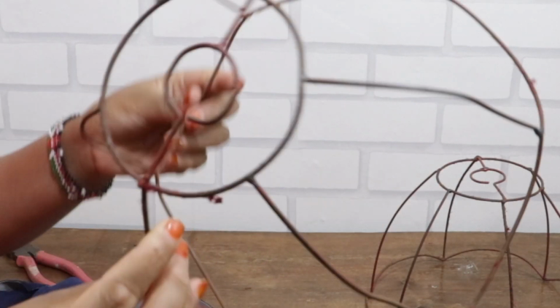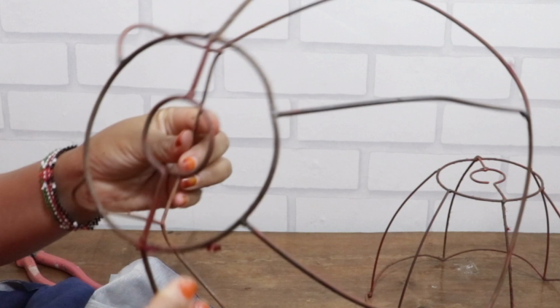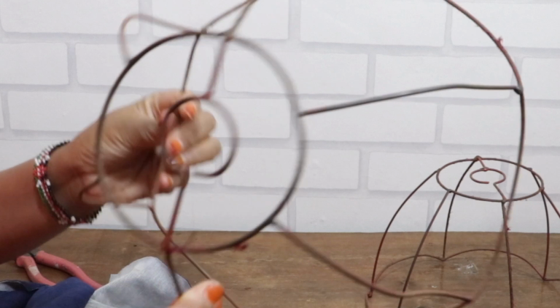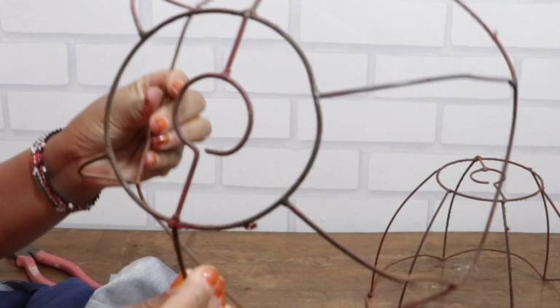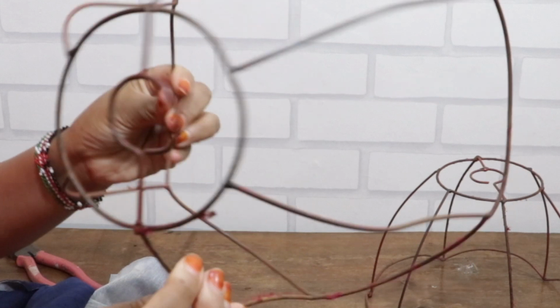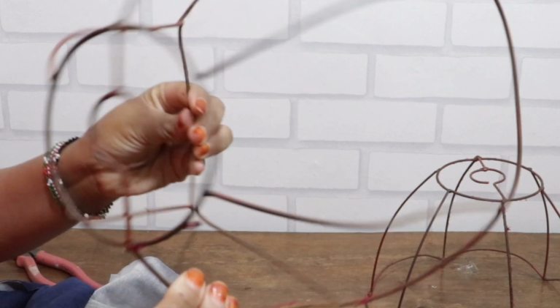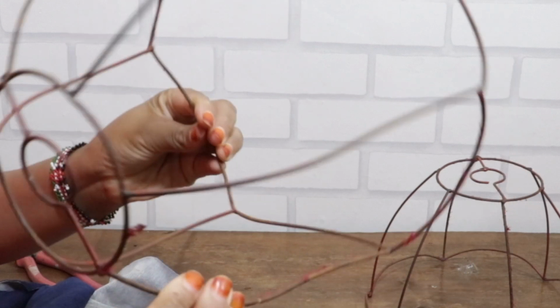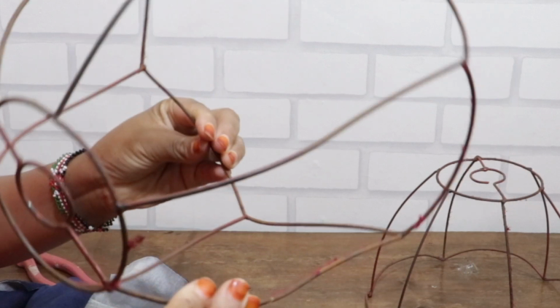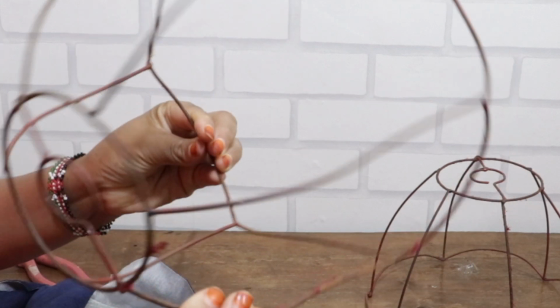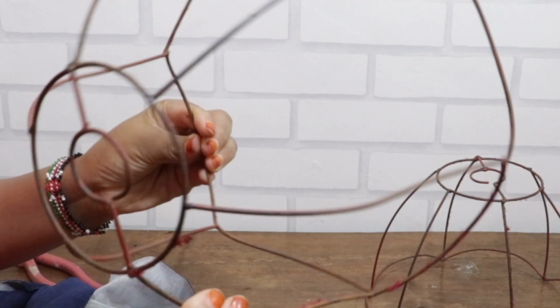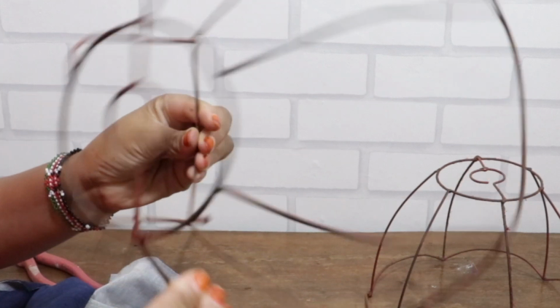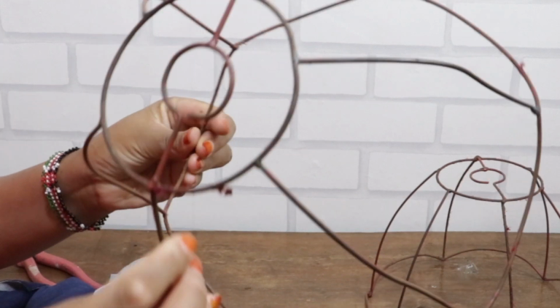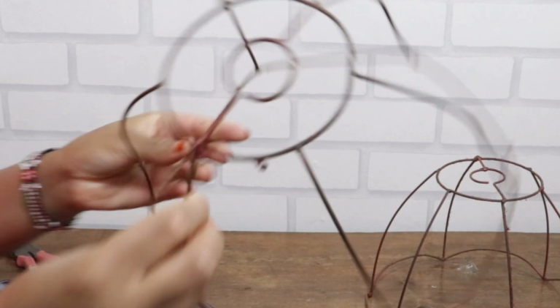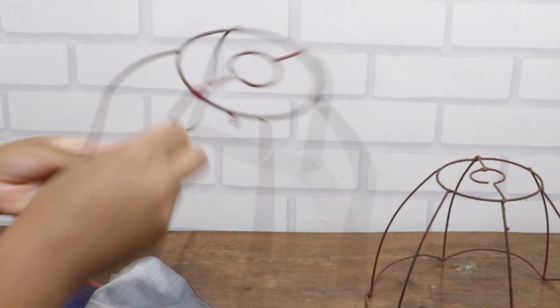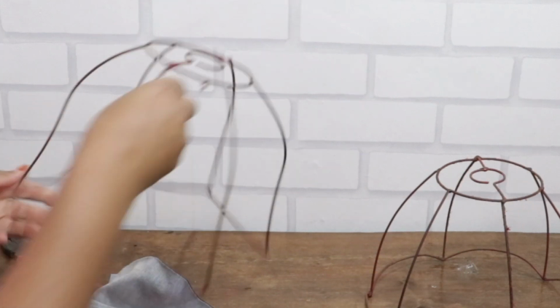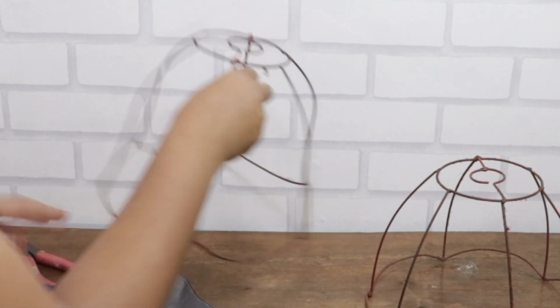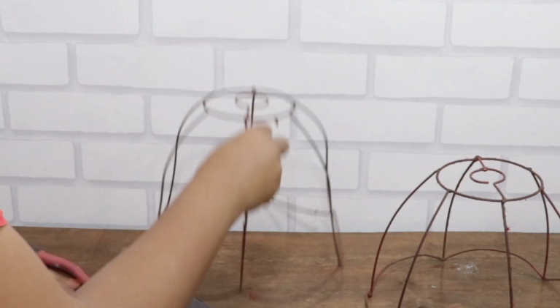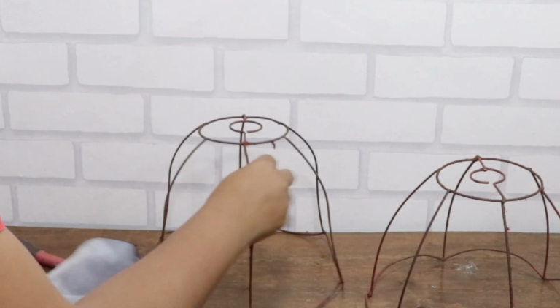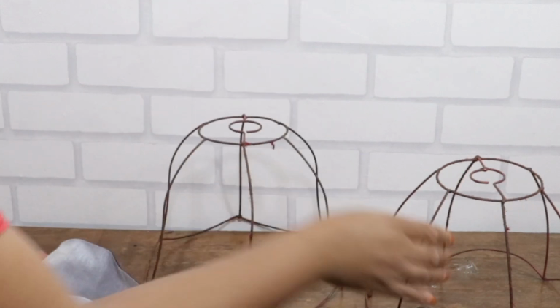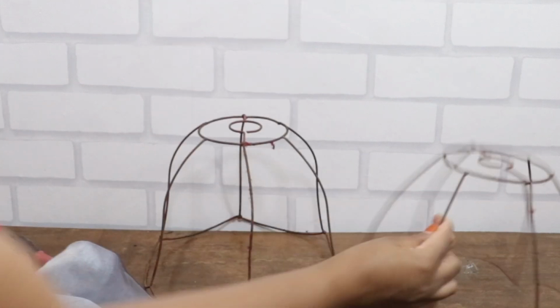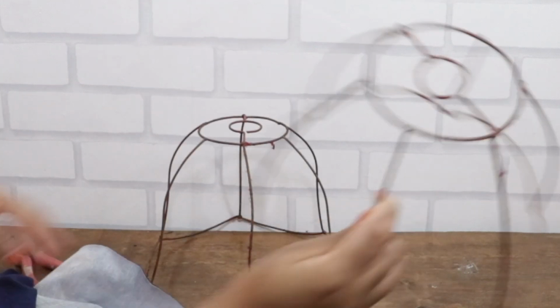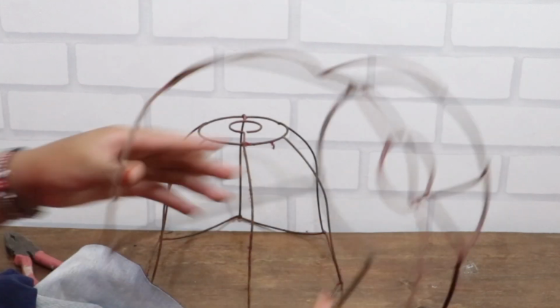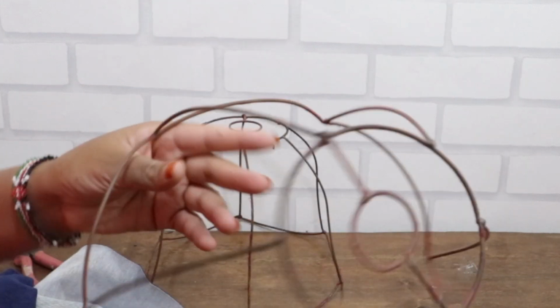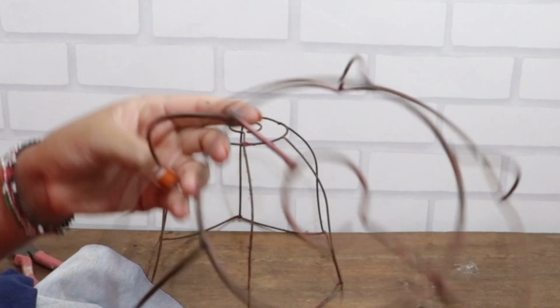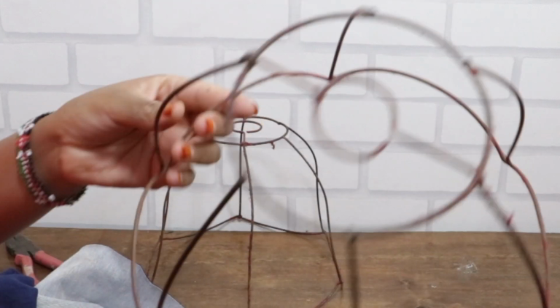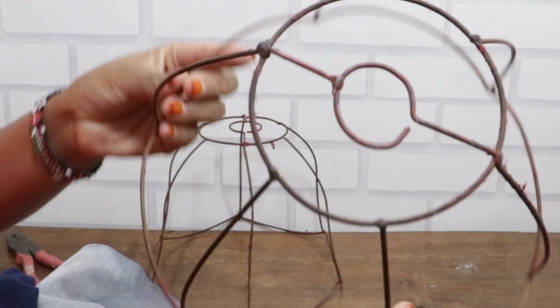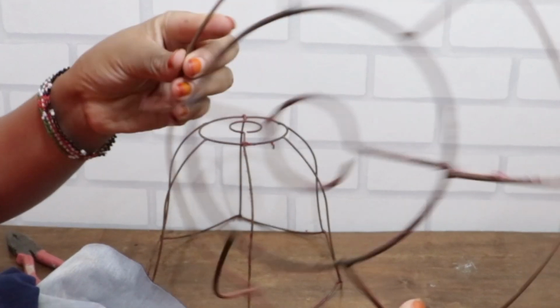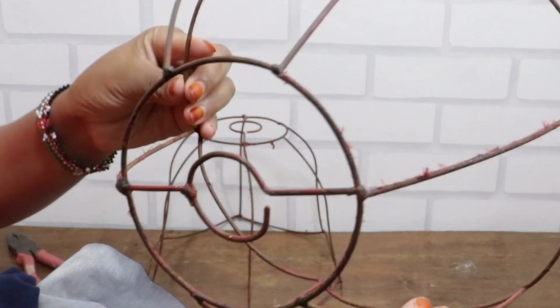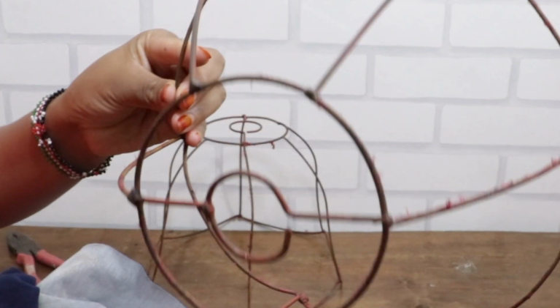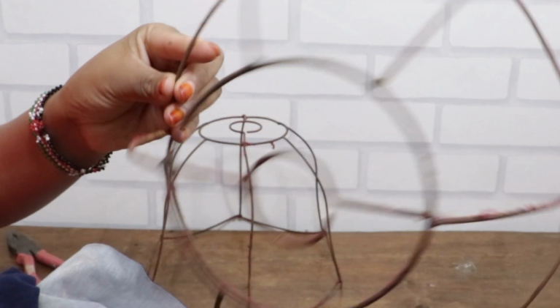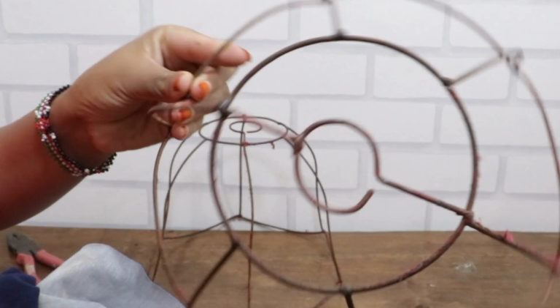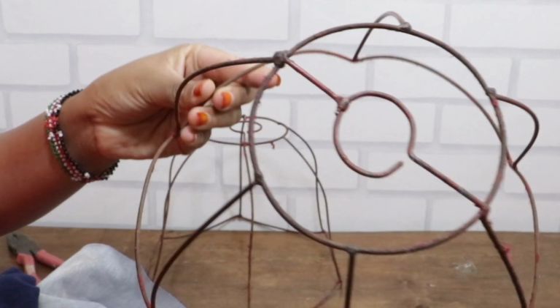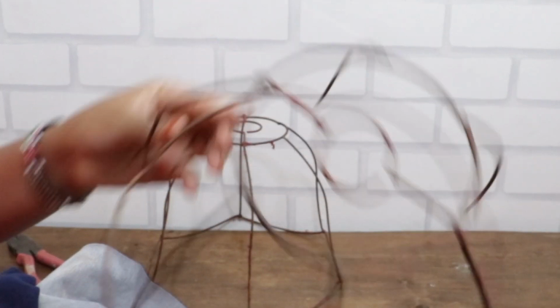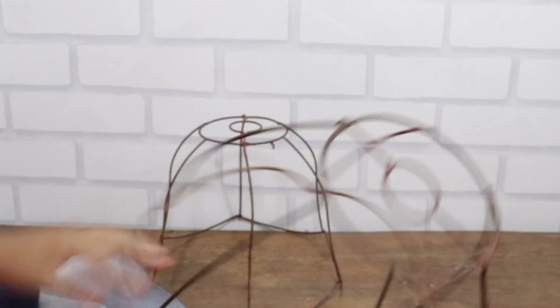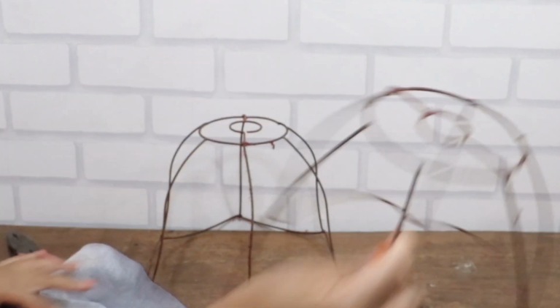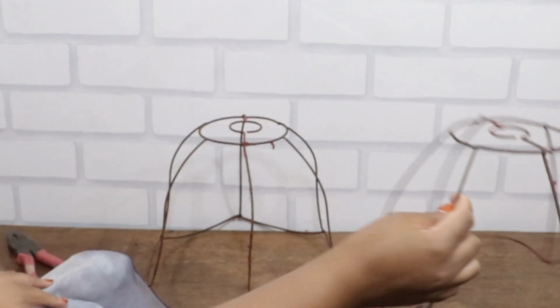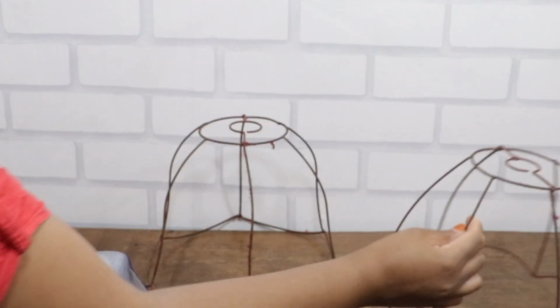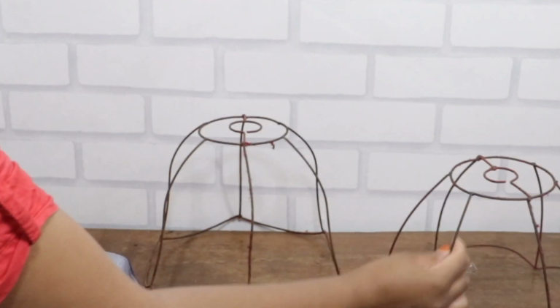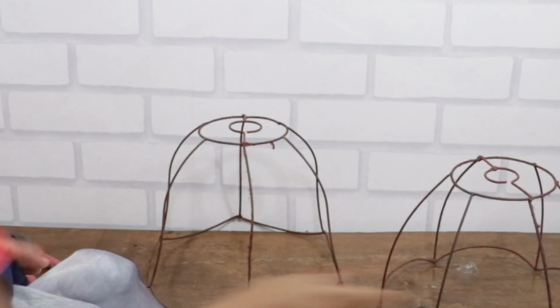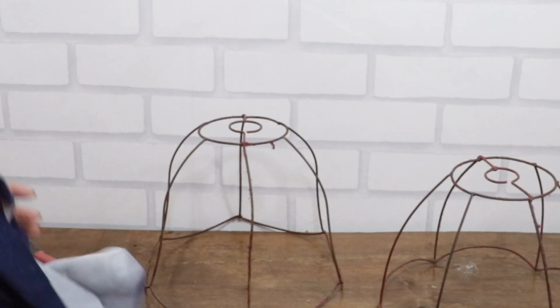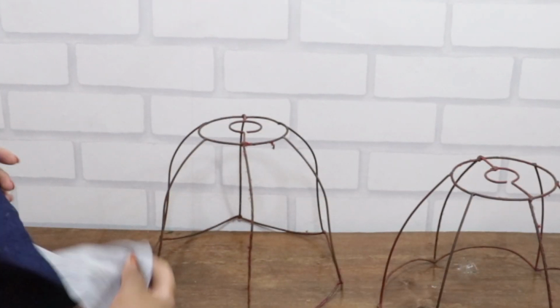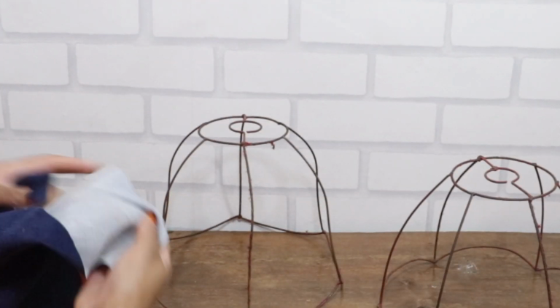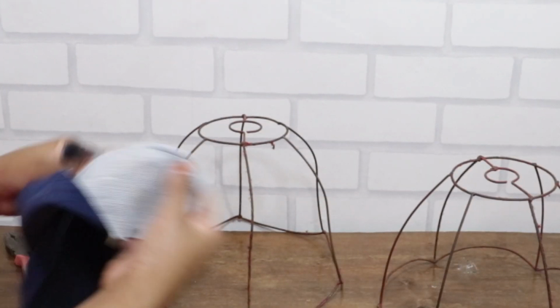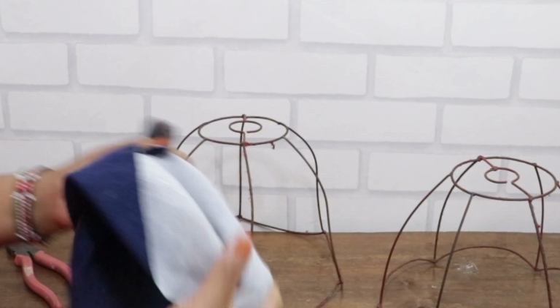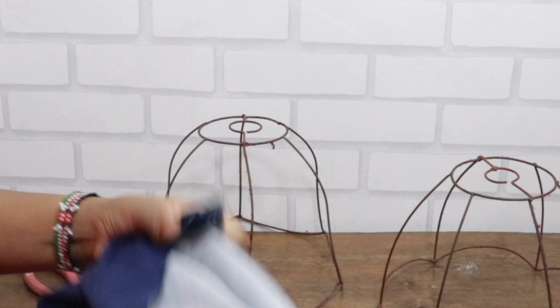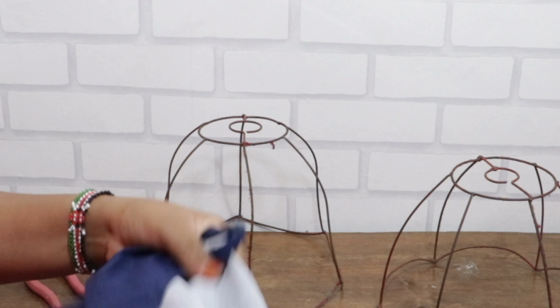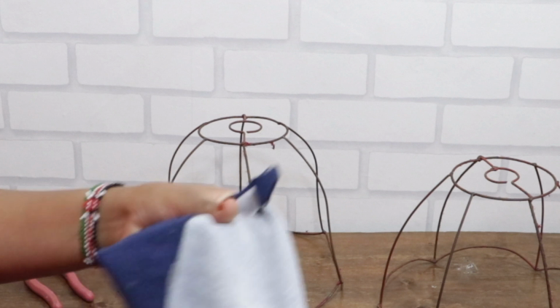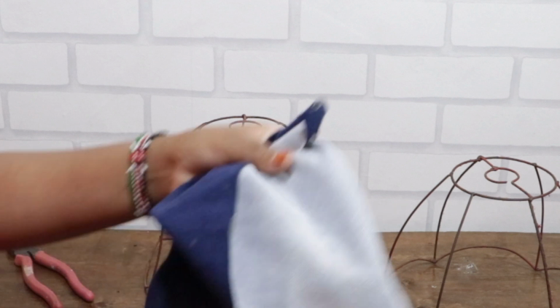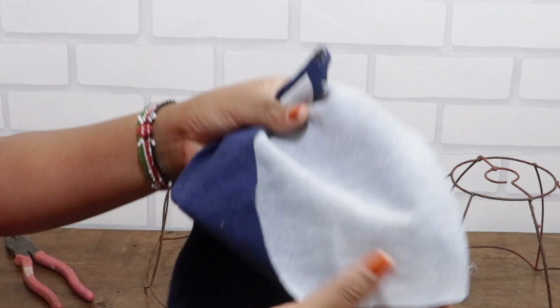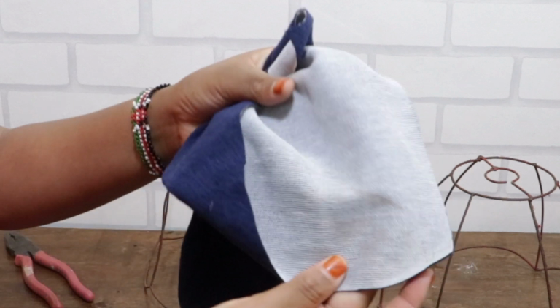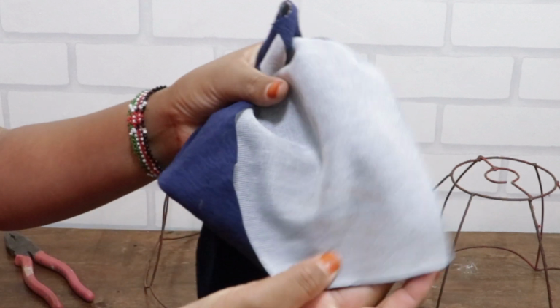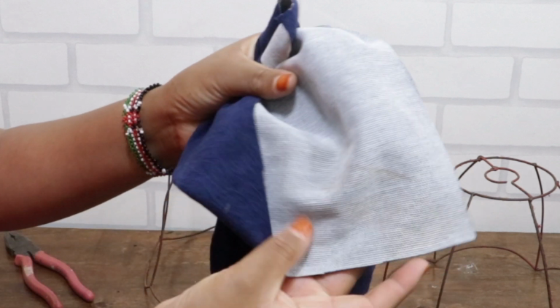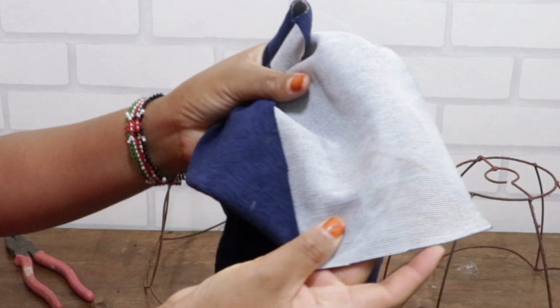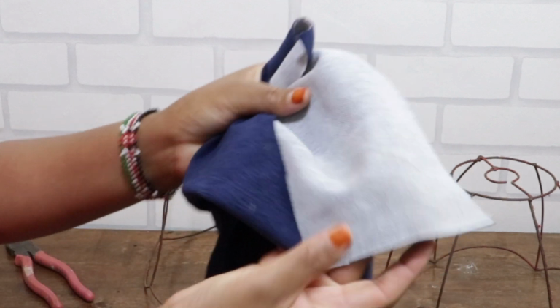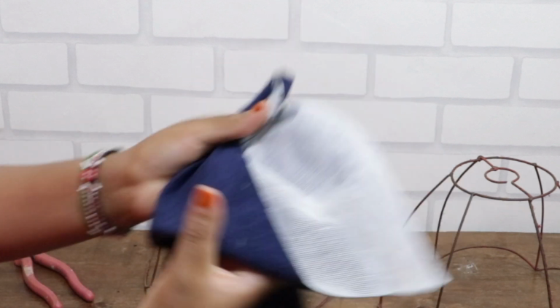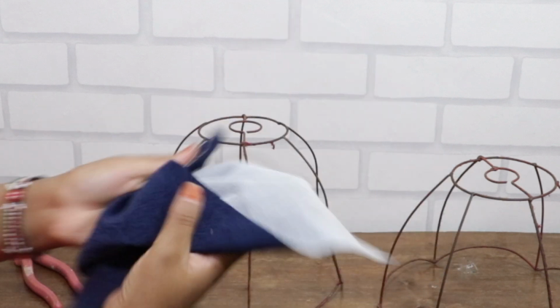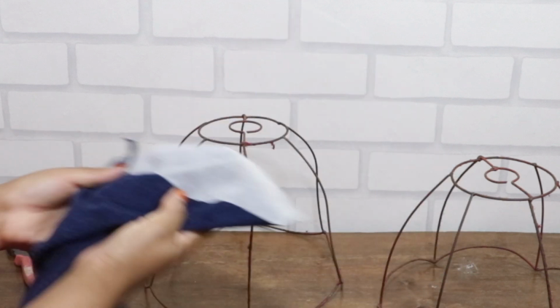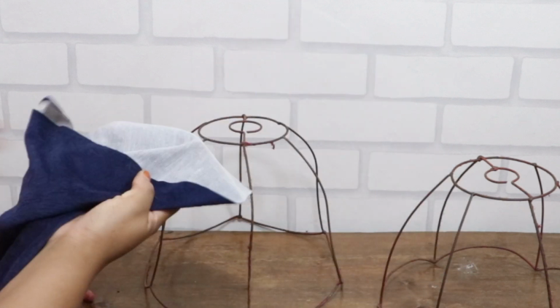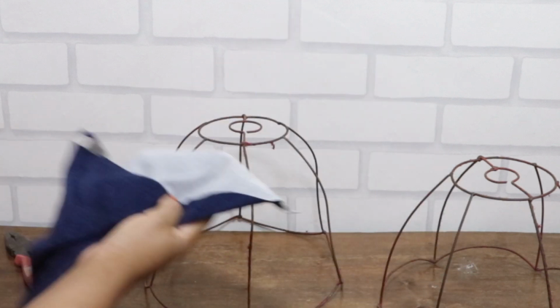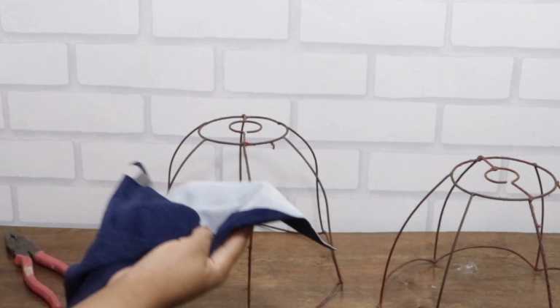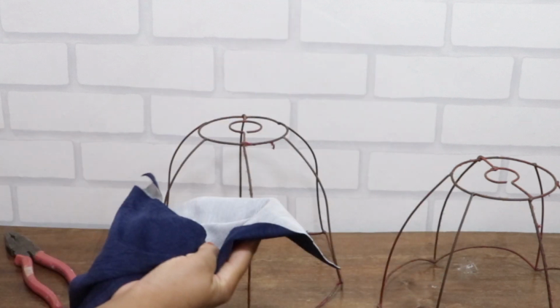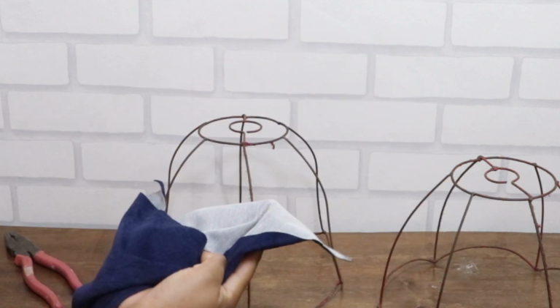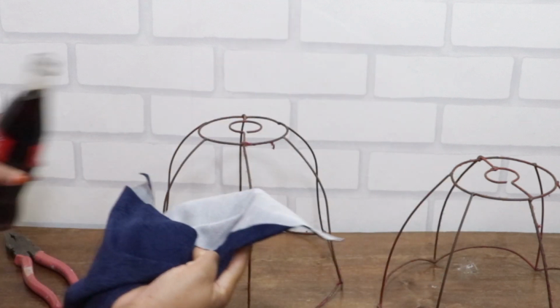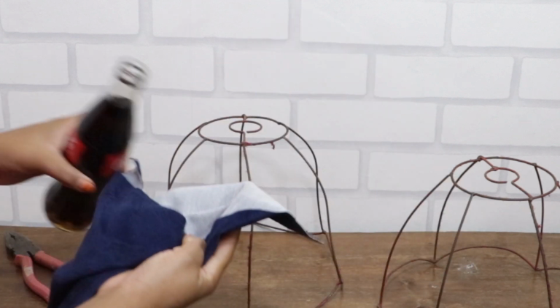These are the lampshade frames after removing the old fabric. I'm going to remove dirt and rust using a piece of fabric and cork.